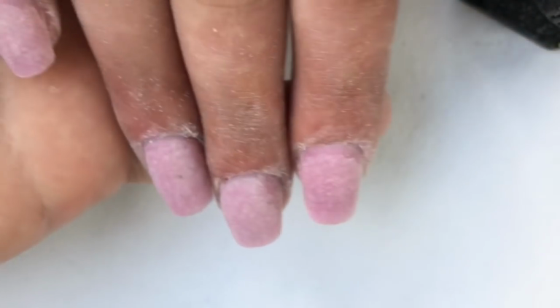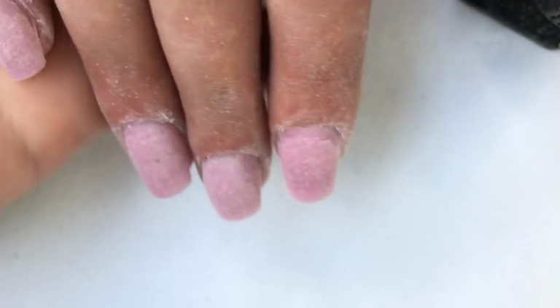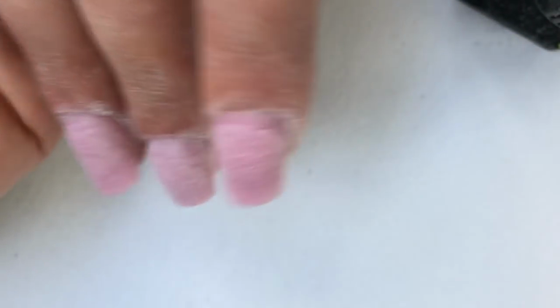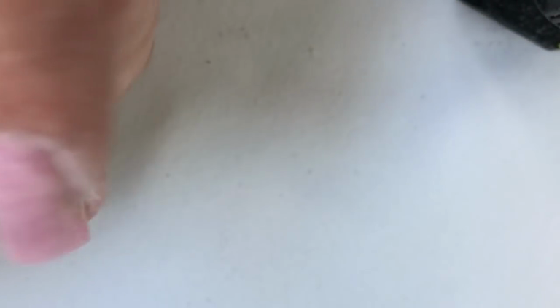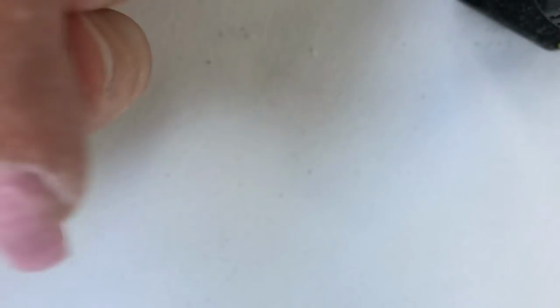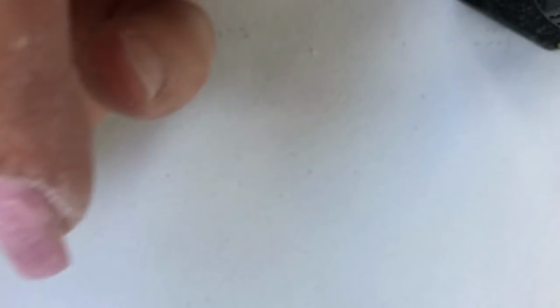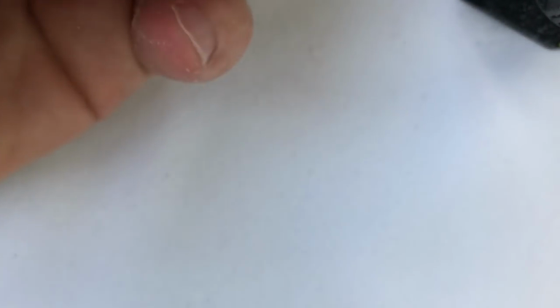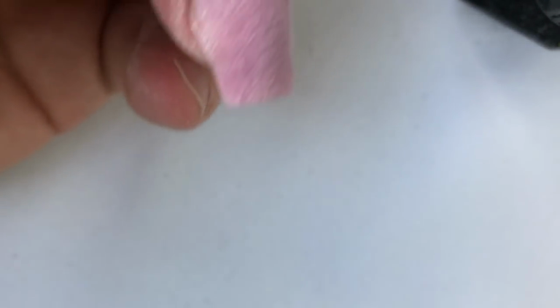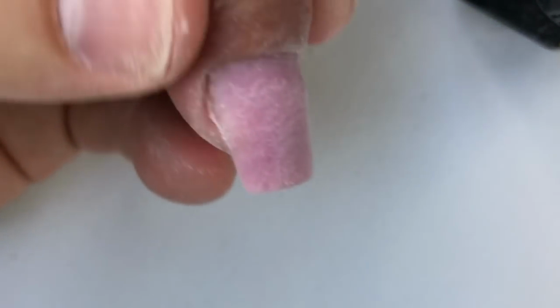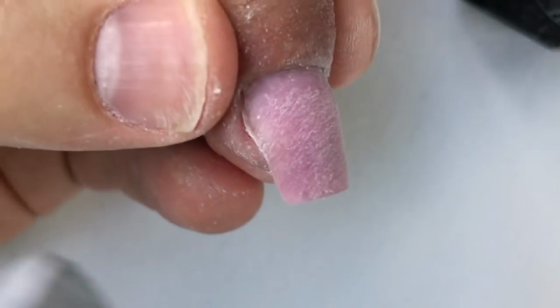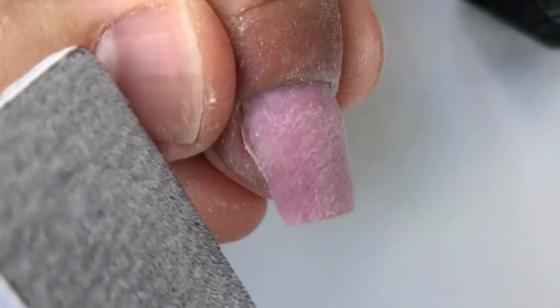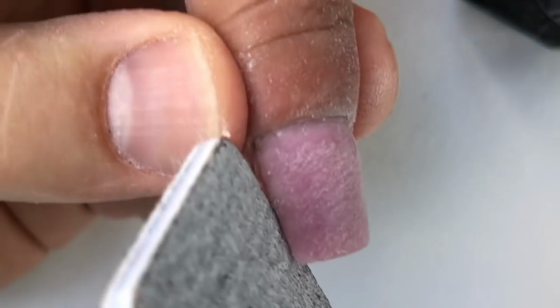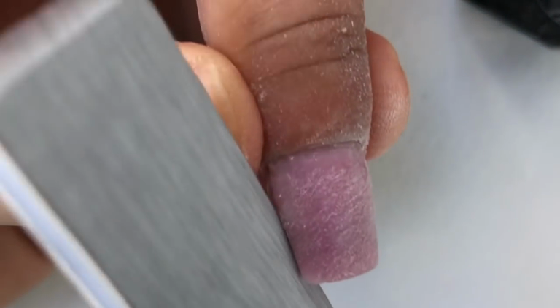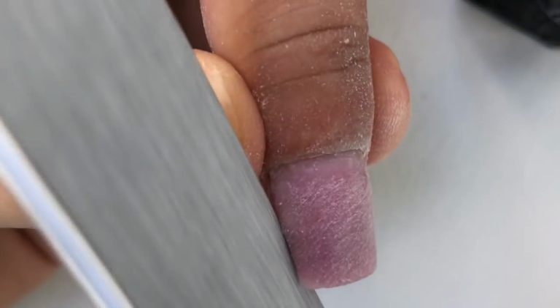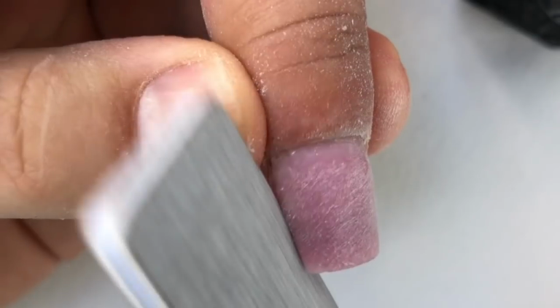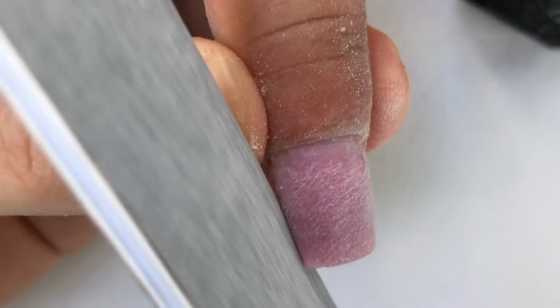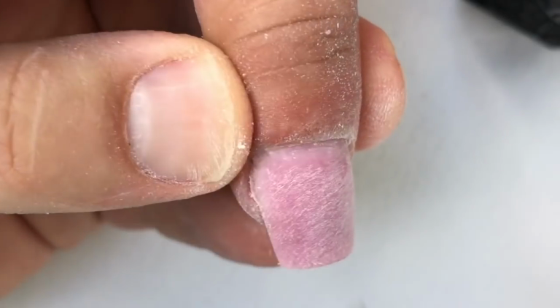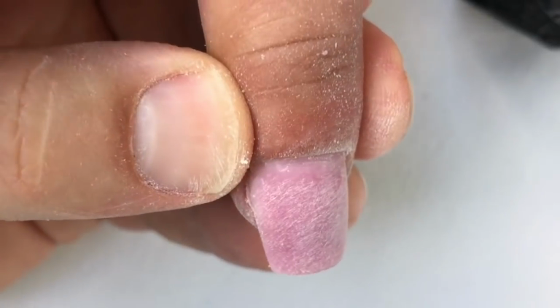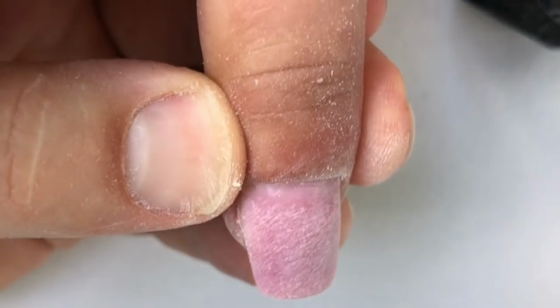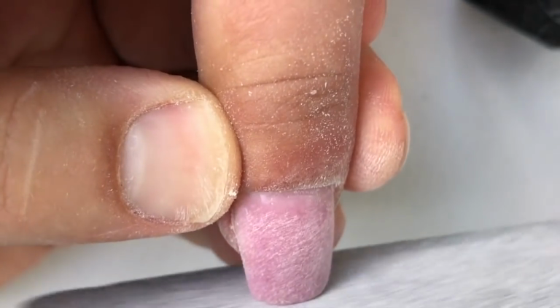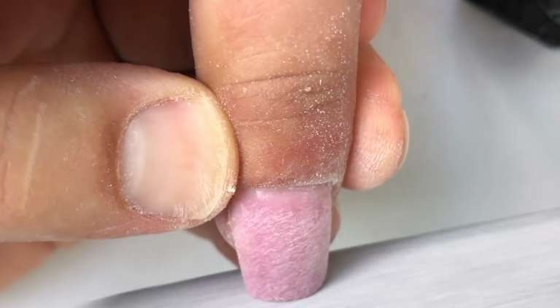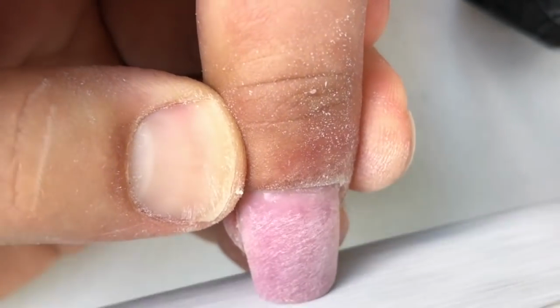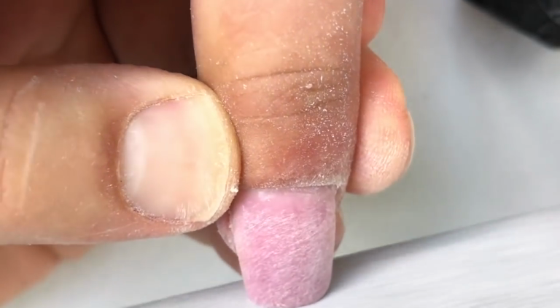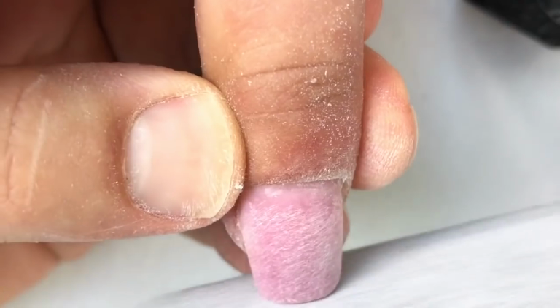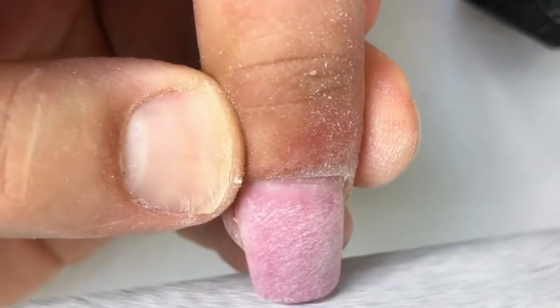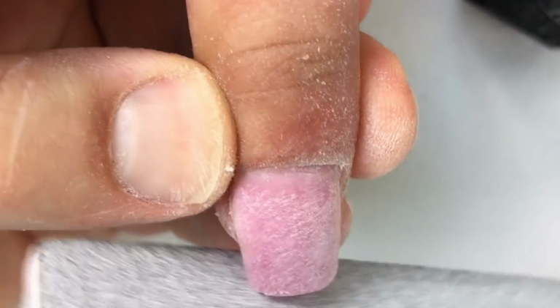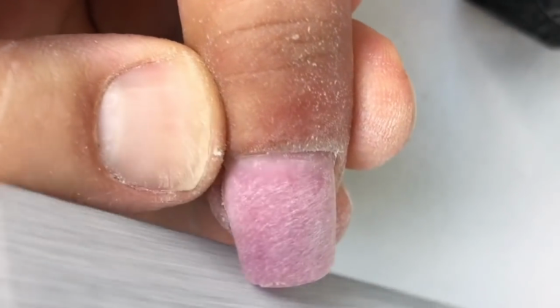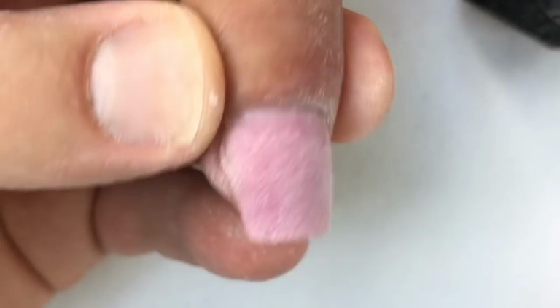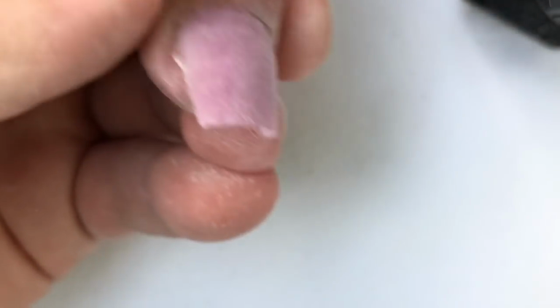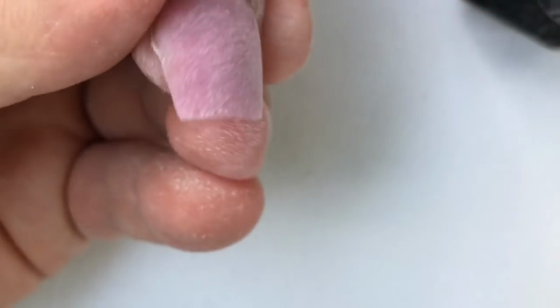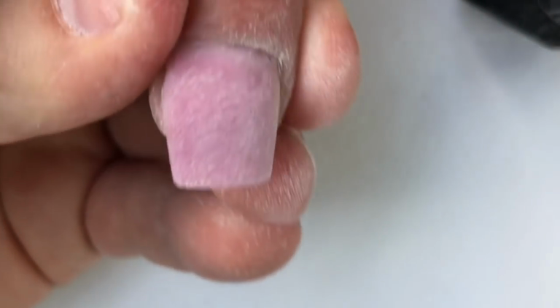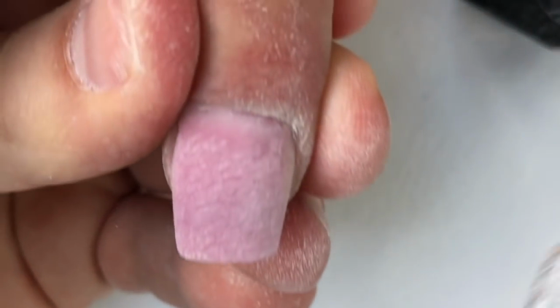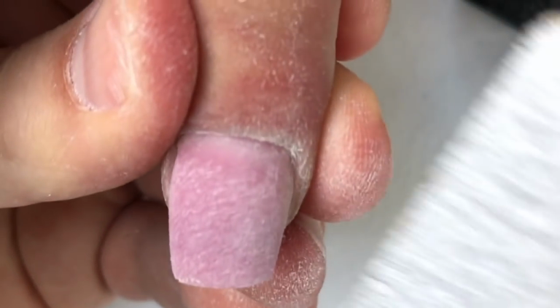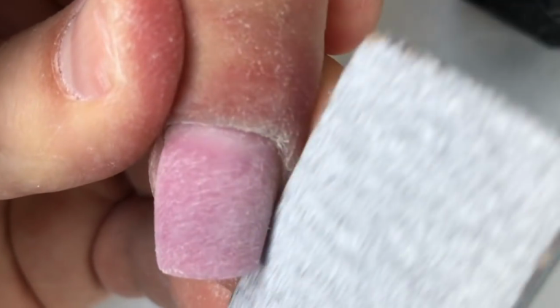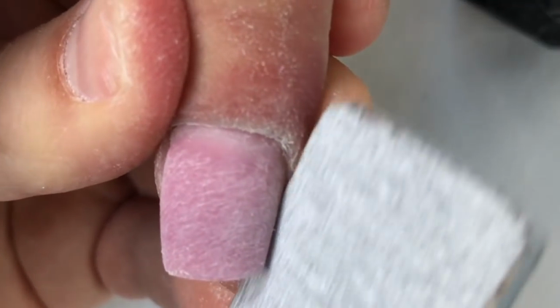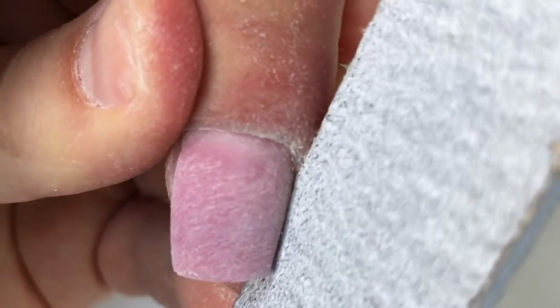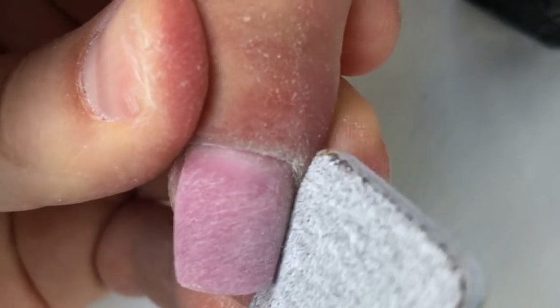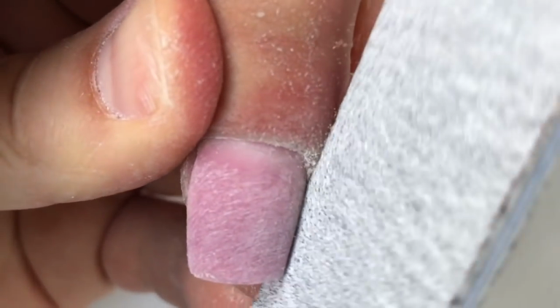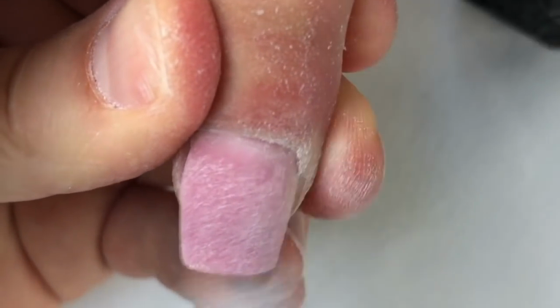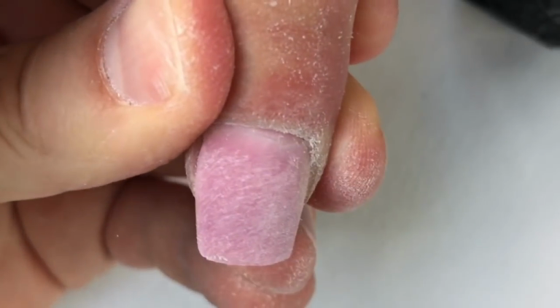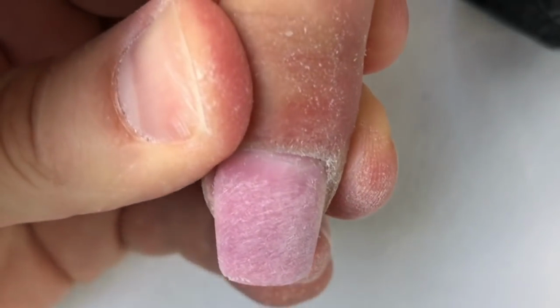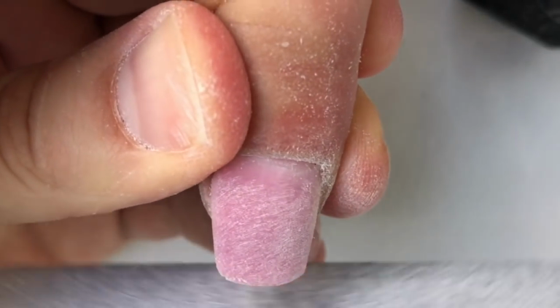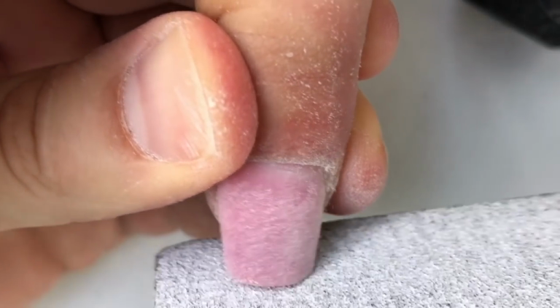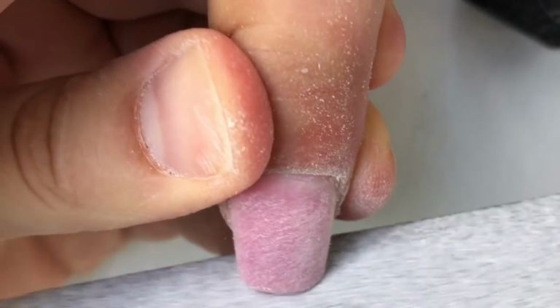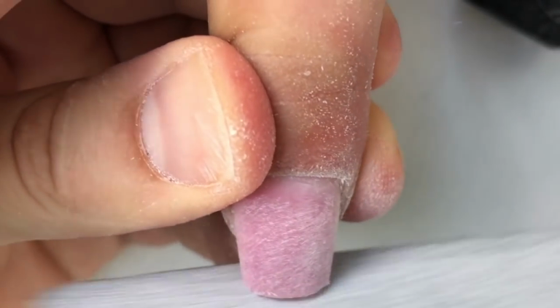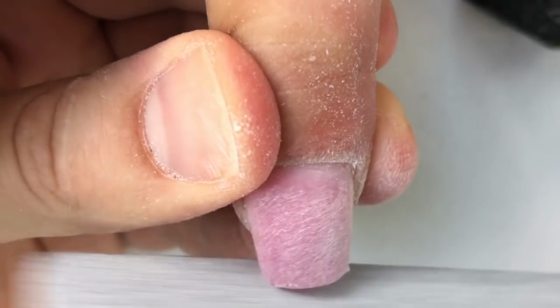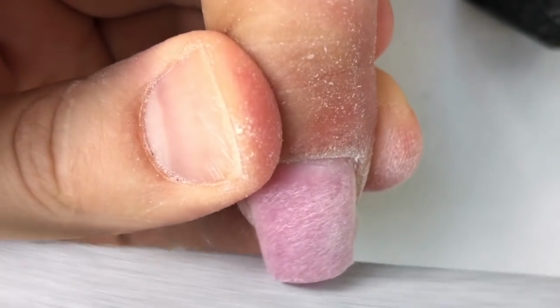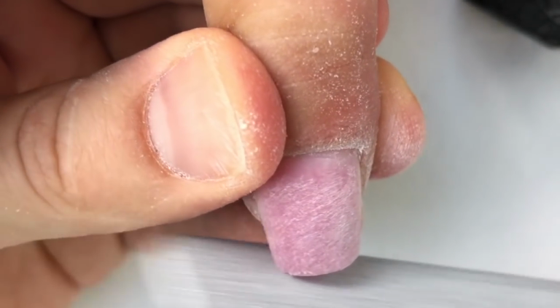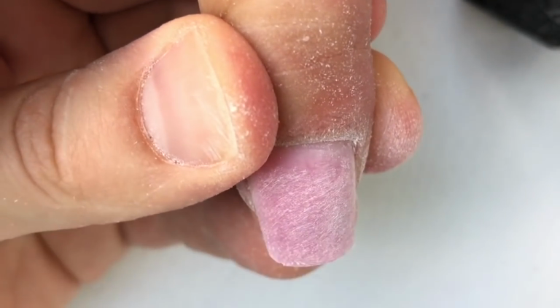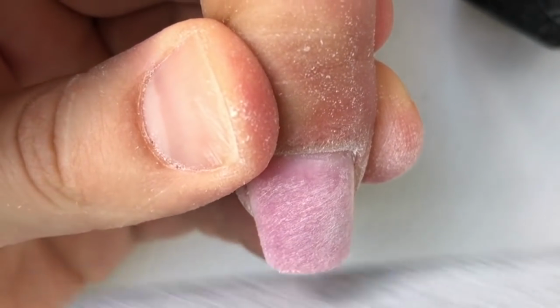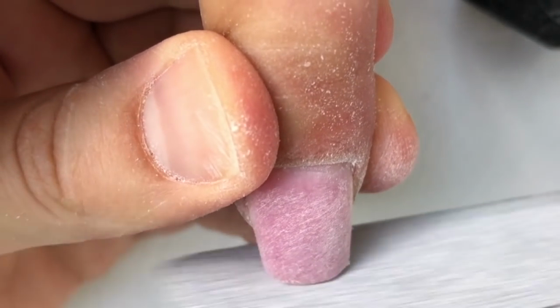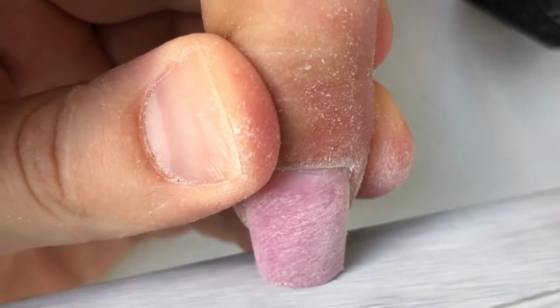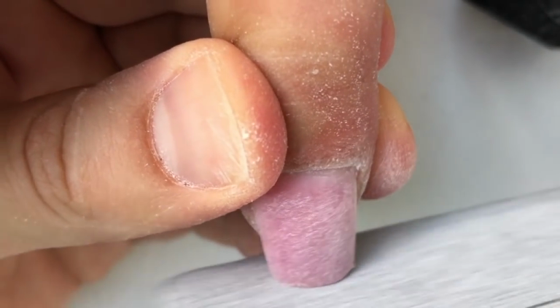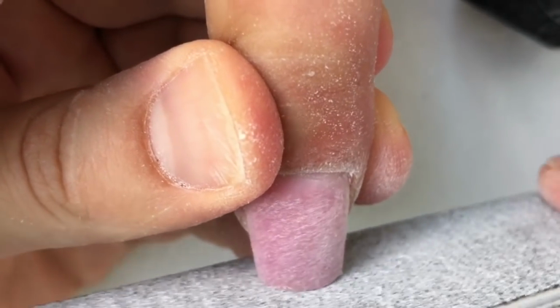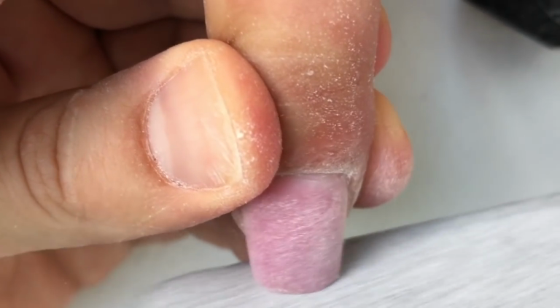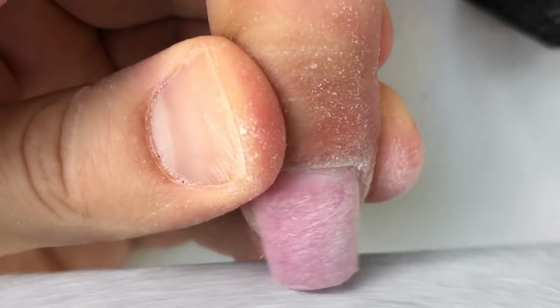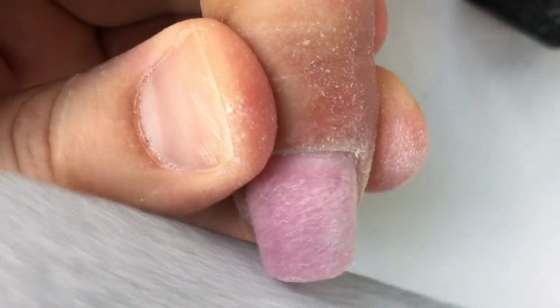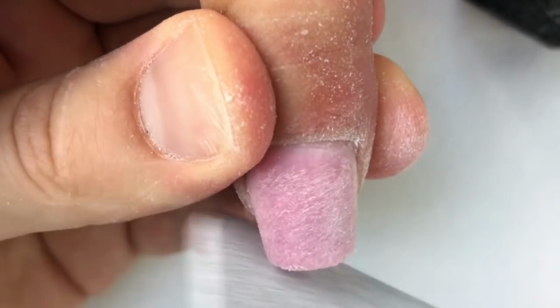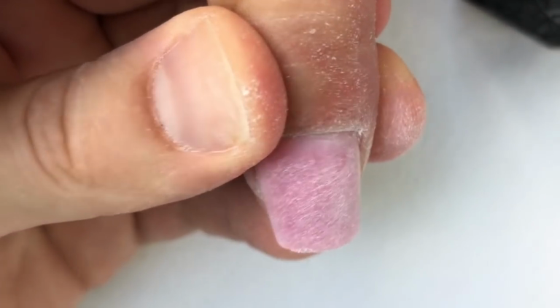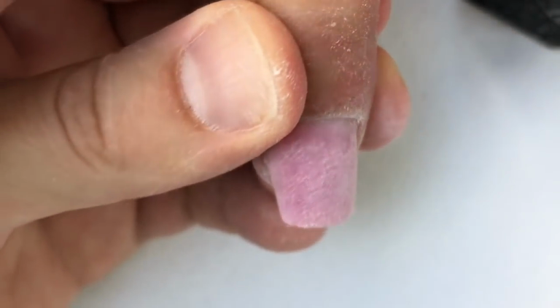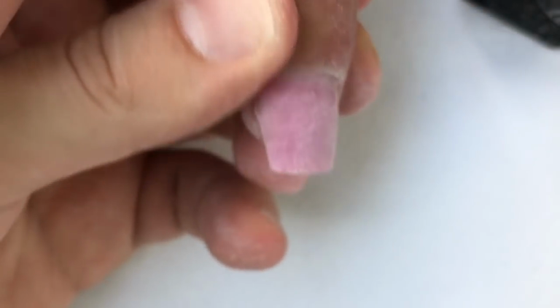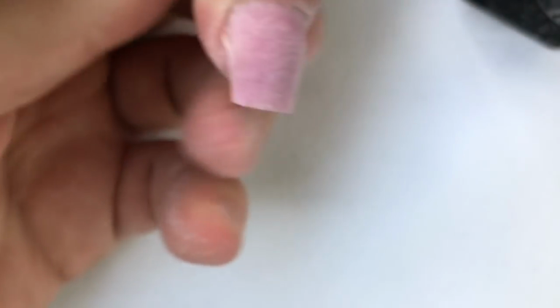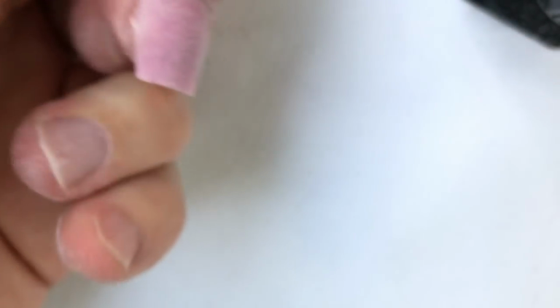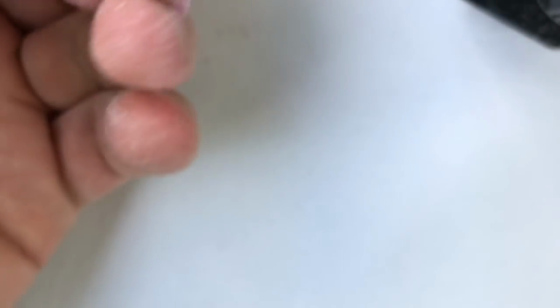At the end we should shape all the corners of the nails and make sure that the length of each nail is the same.